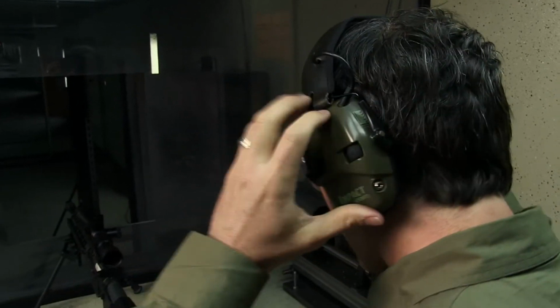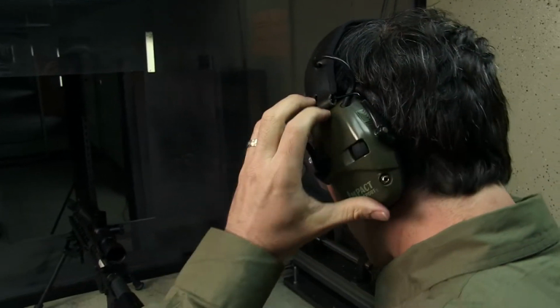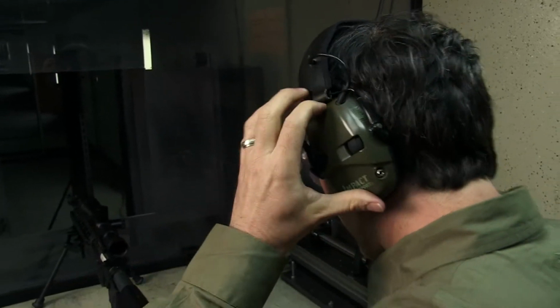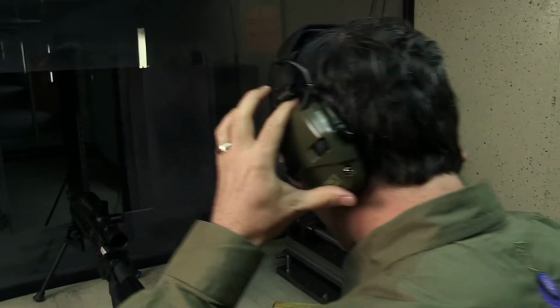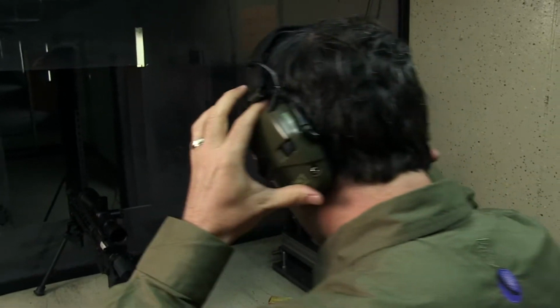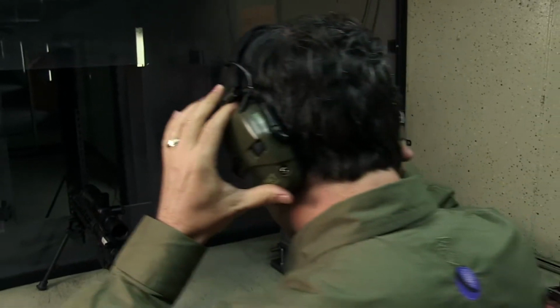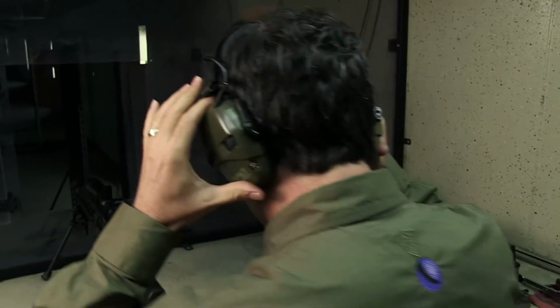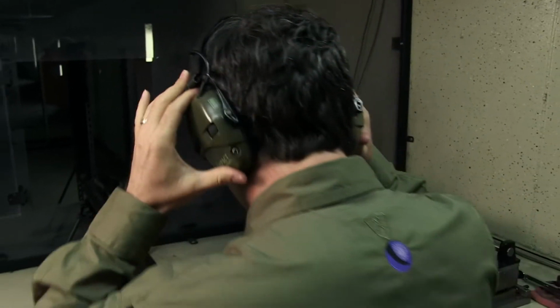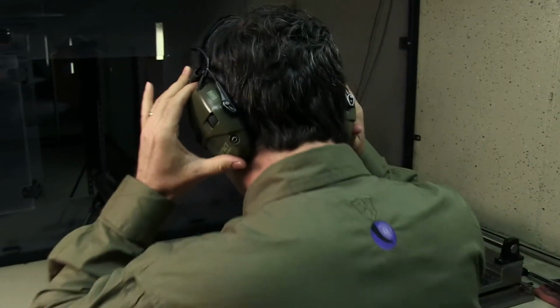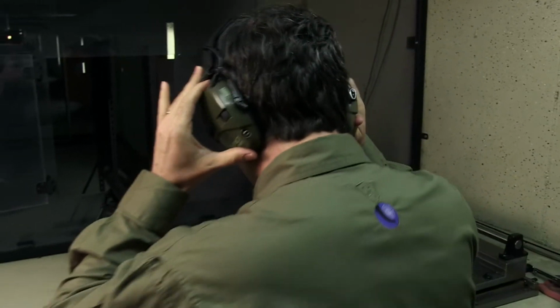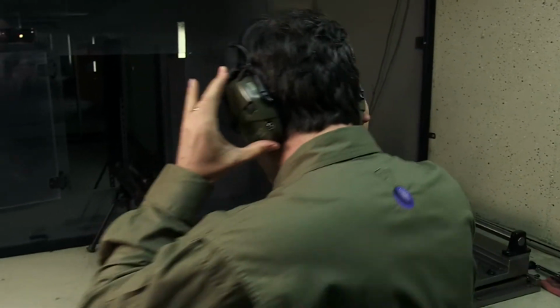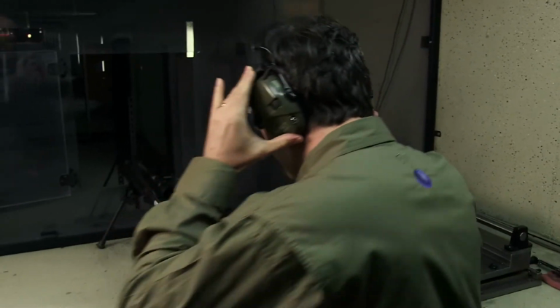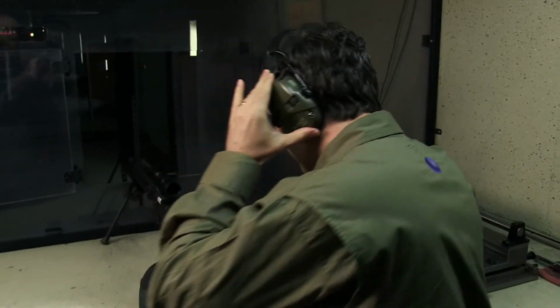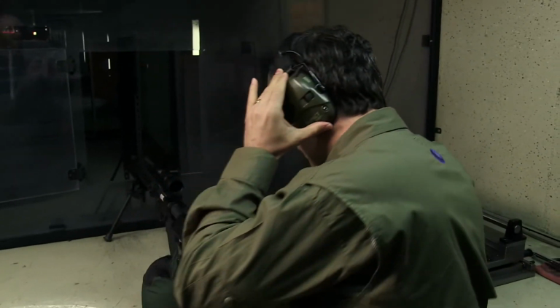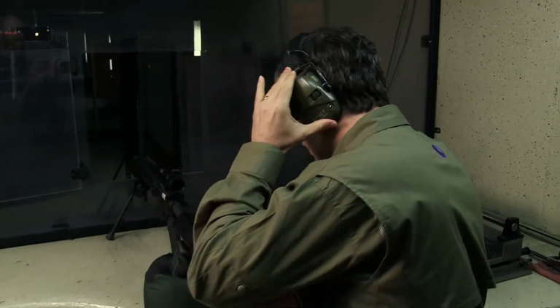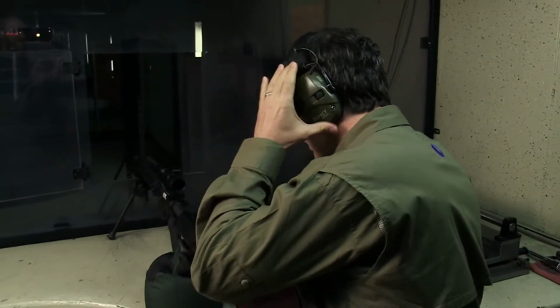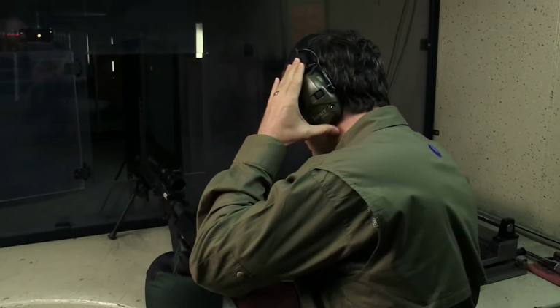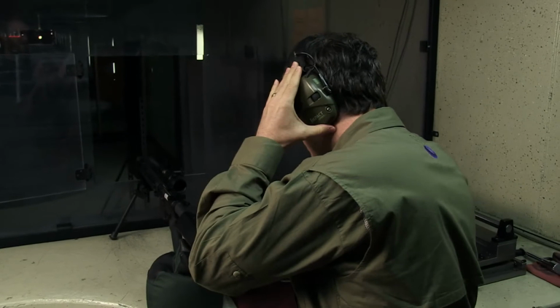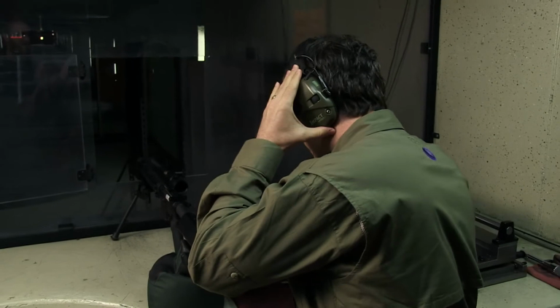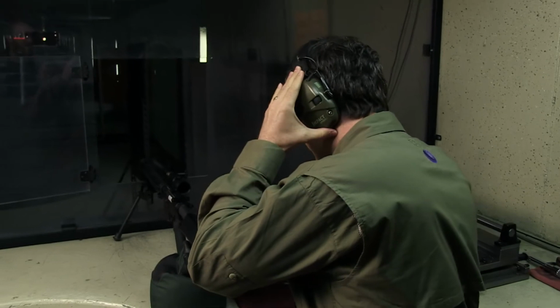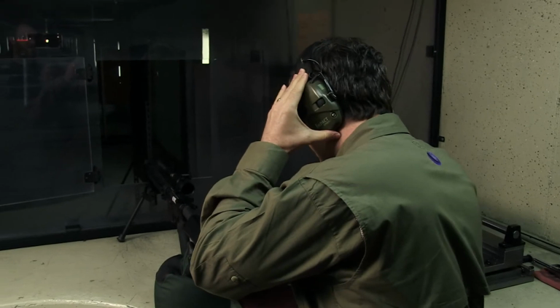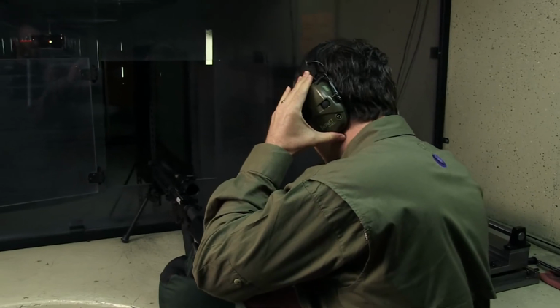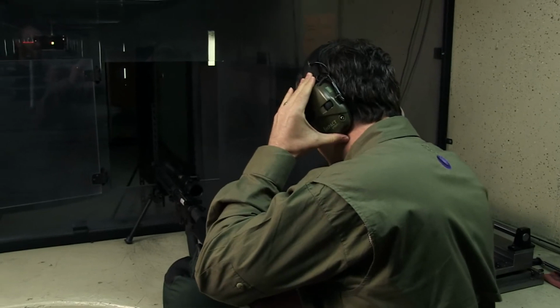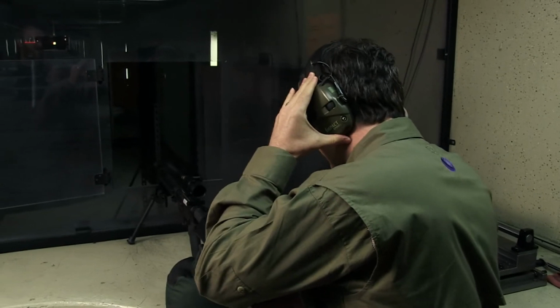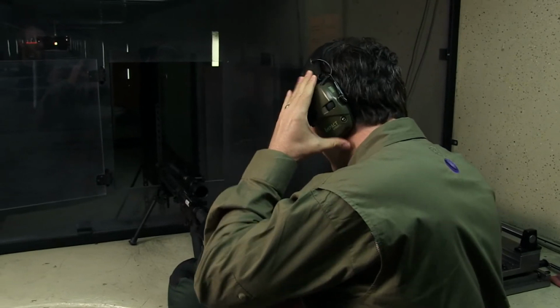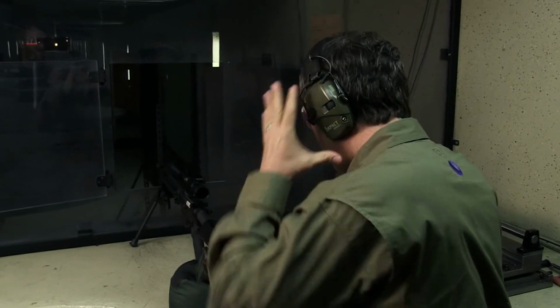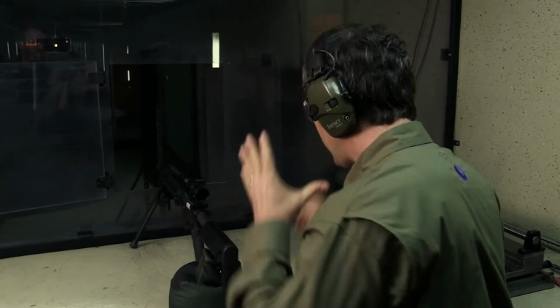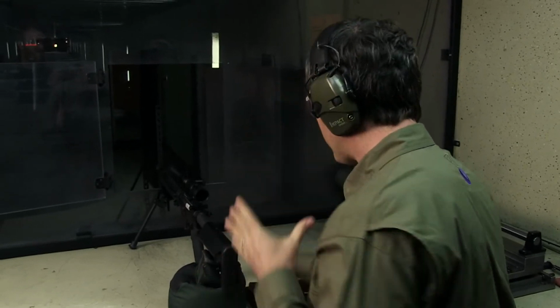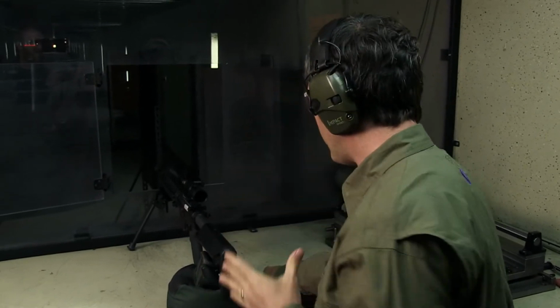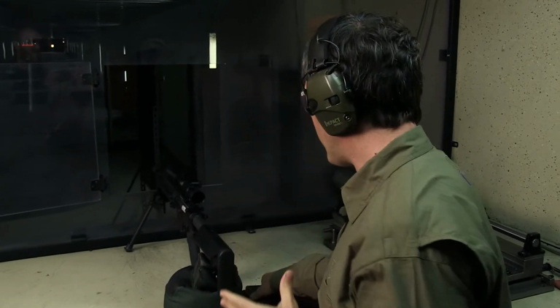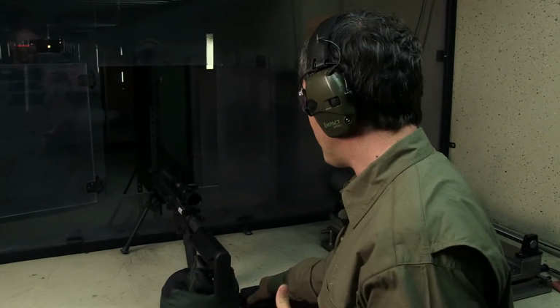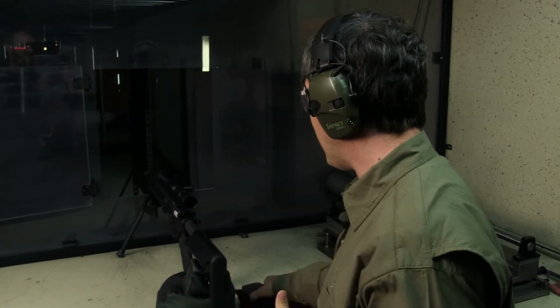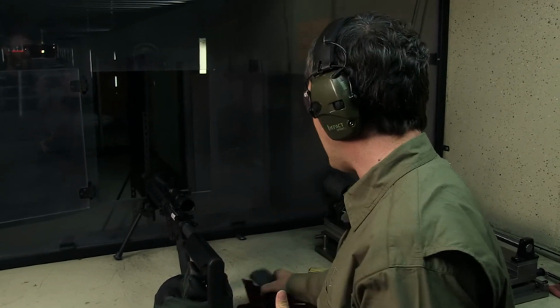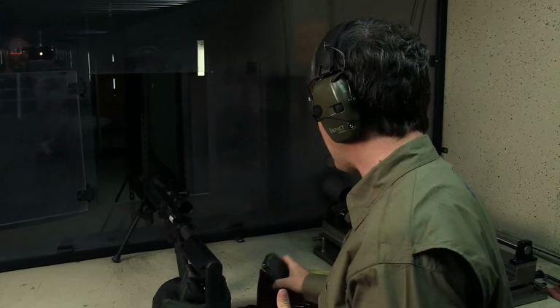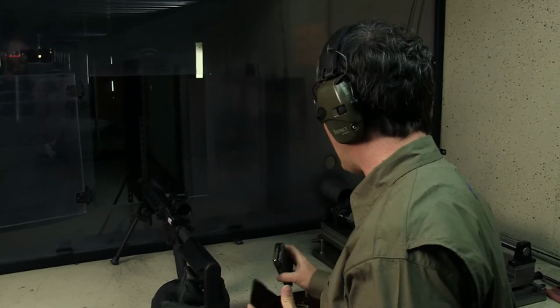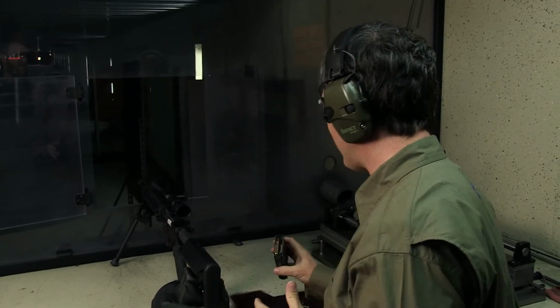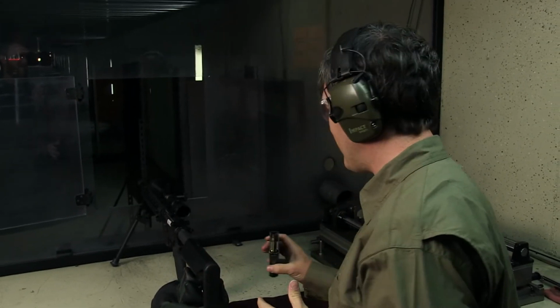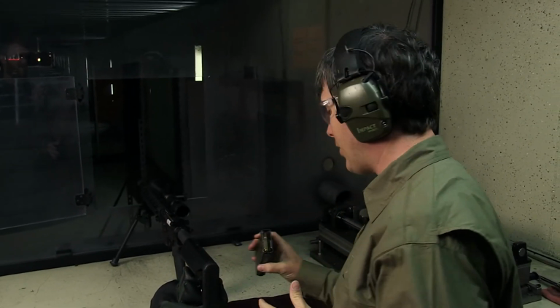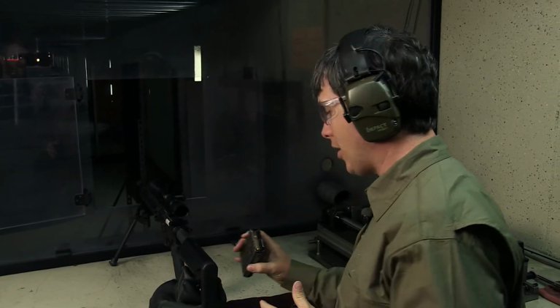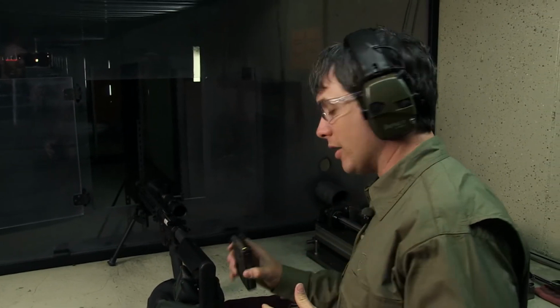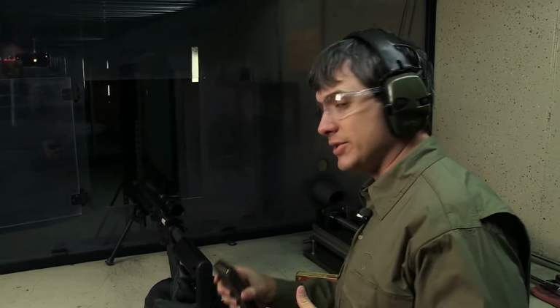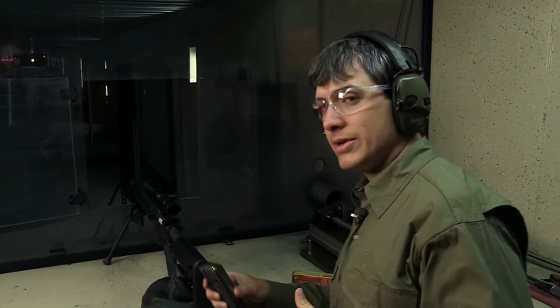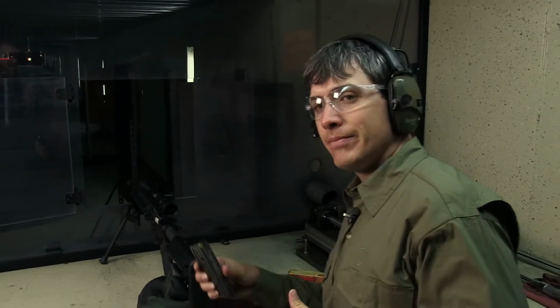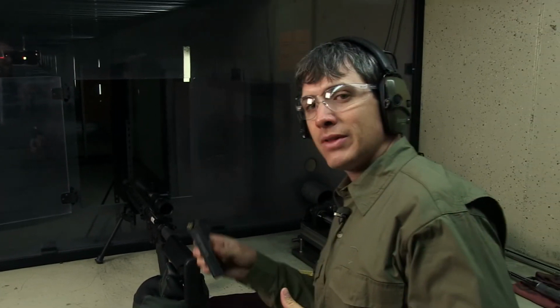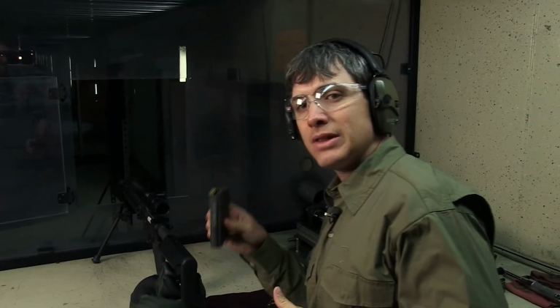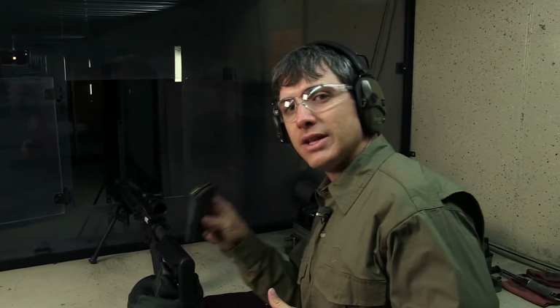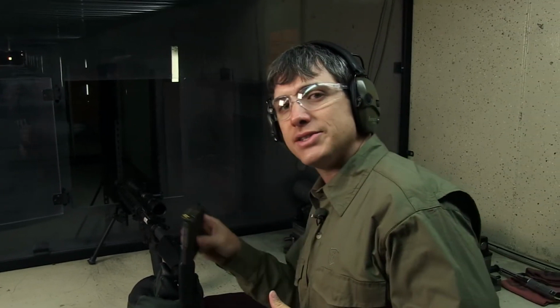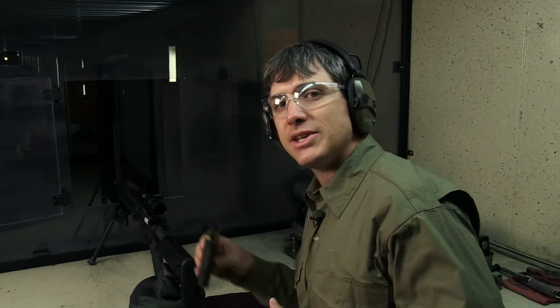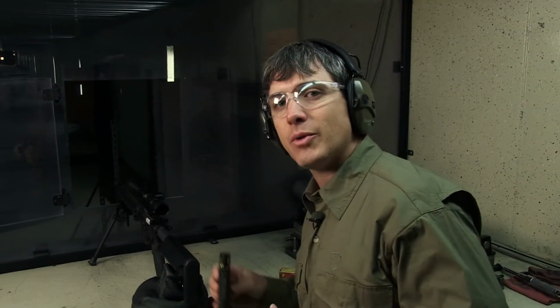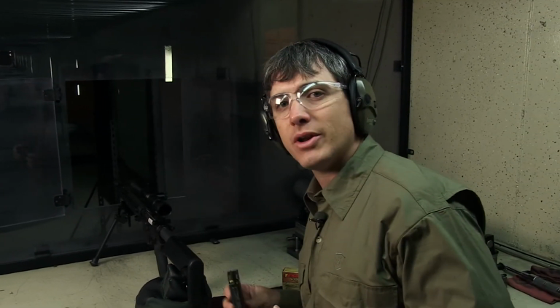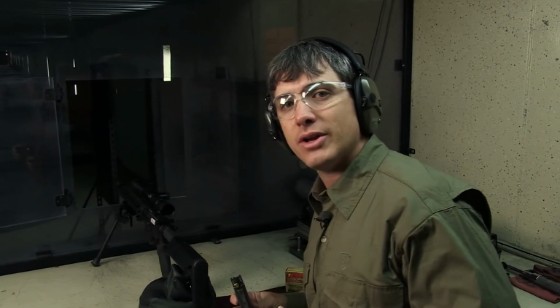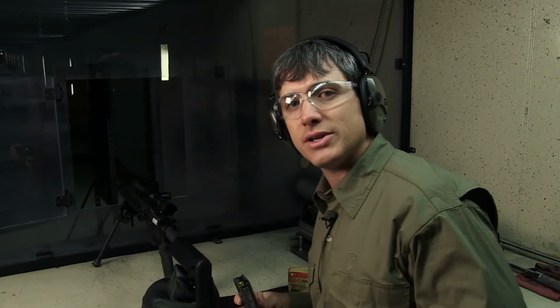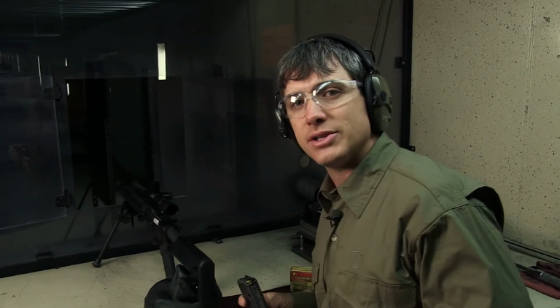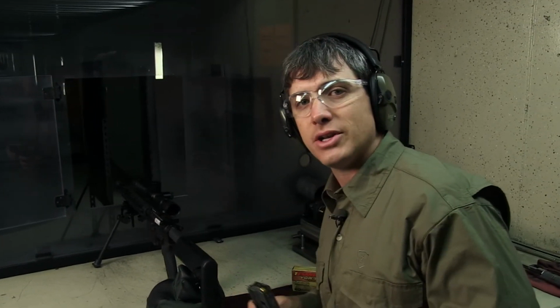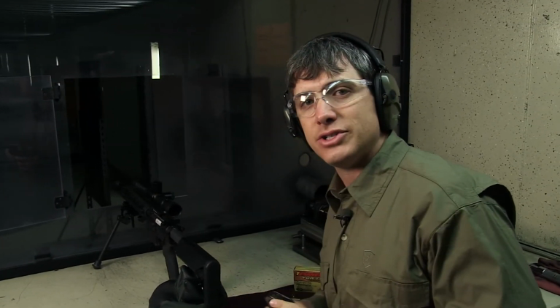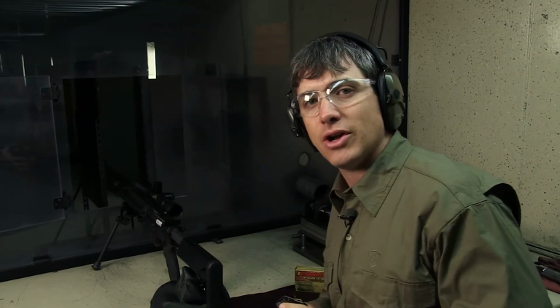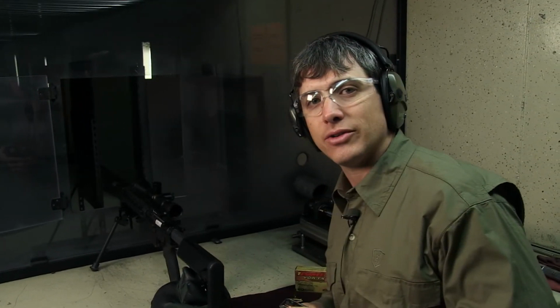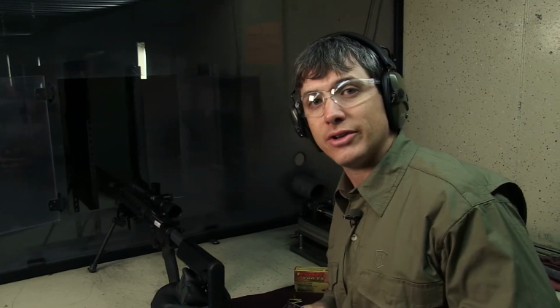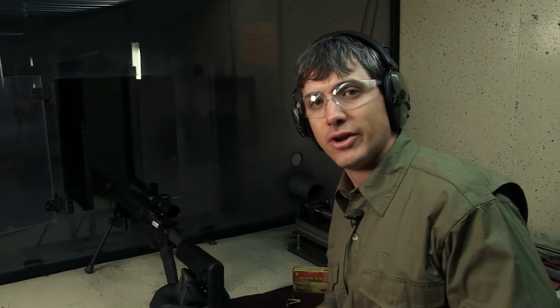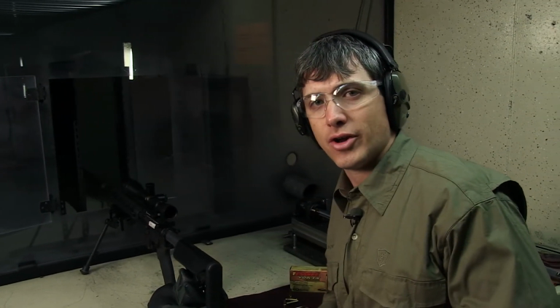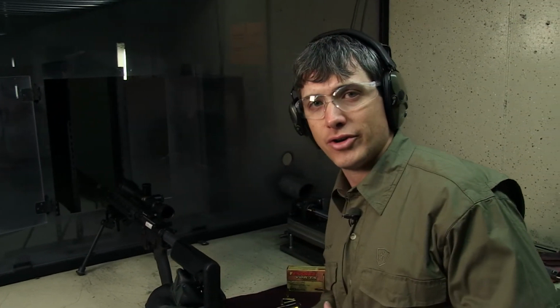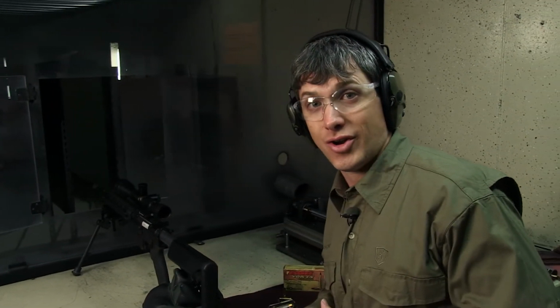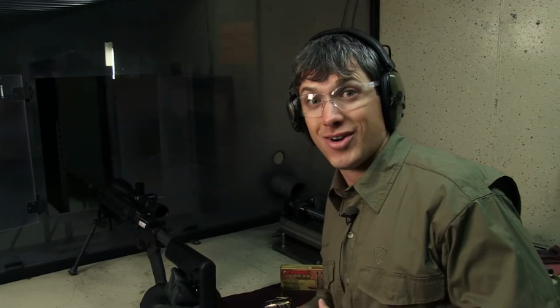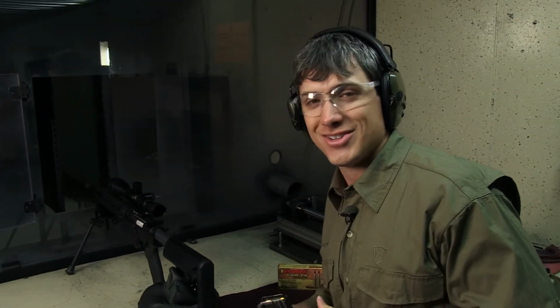All right — the 120 grain 300 Blackout from Barnes. Let's see what it does in gelatin at 100 yards.